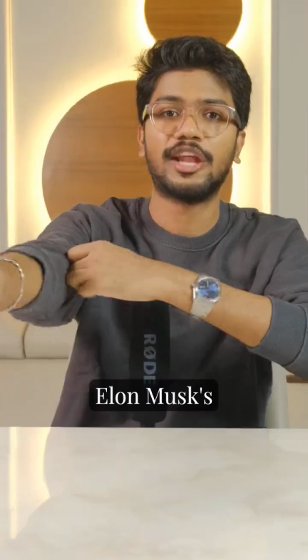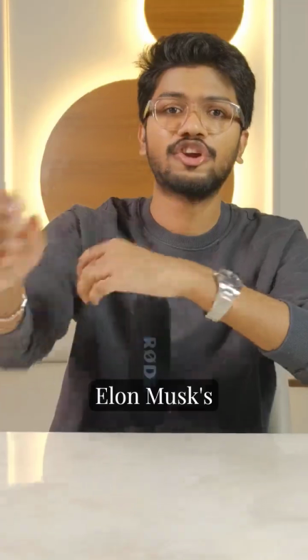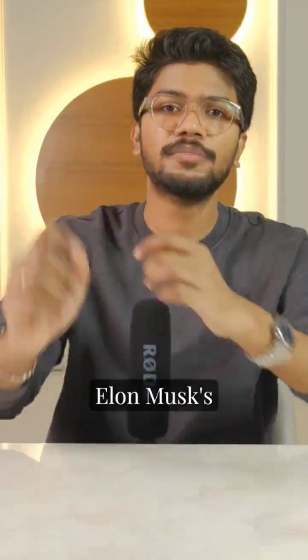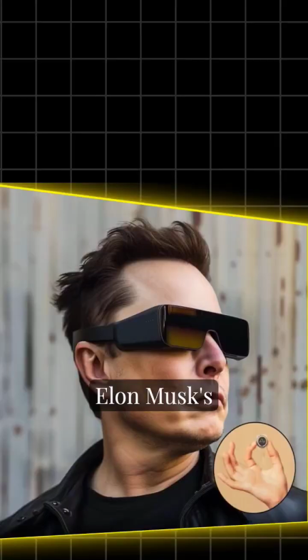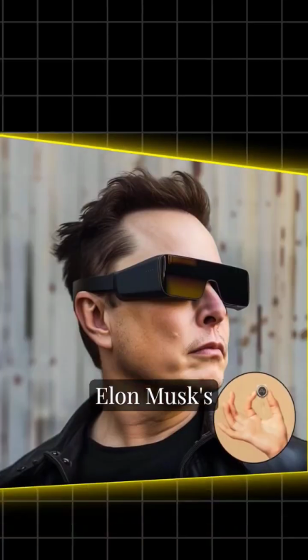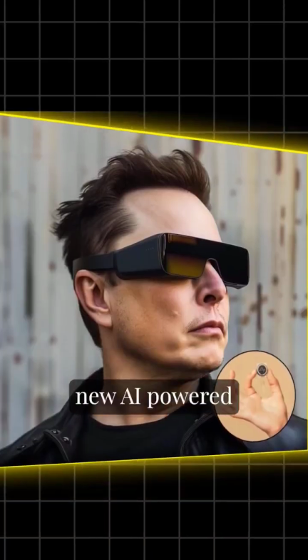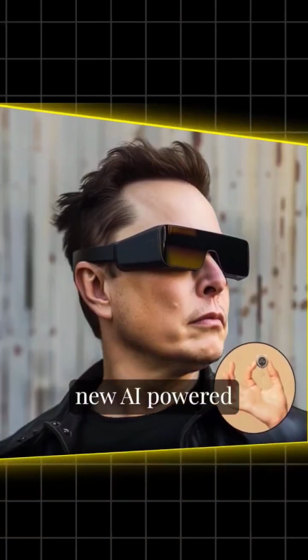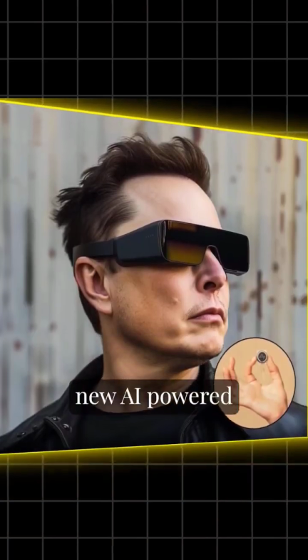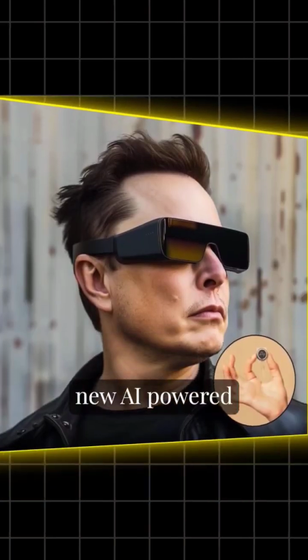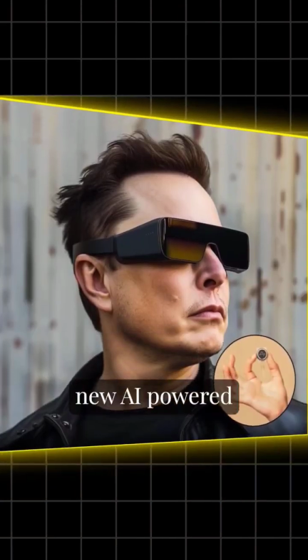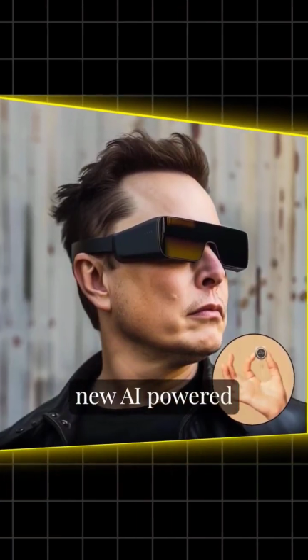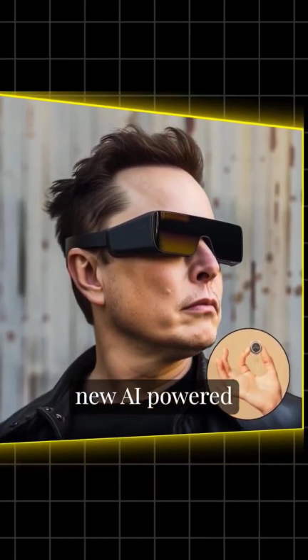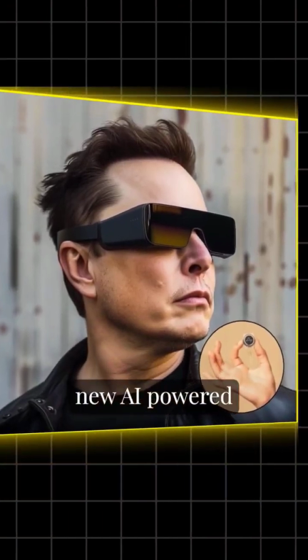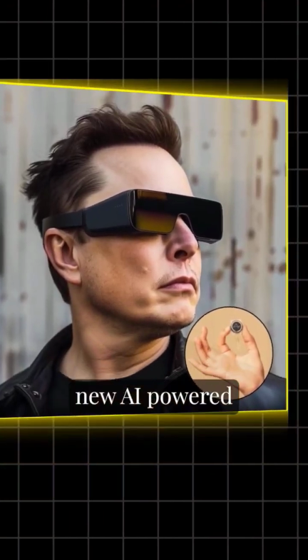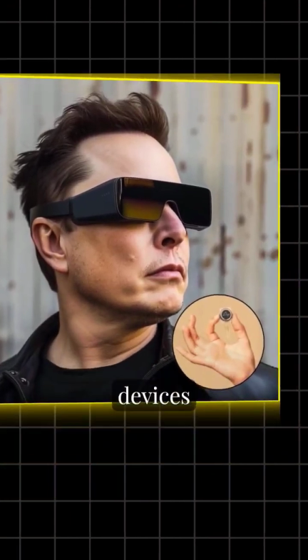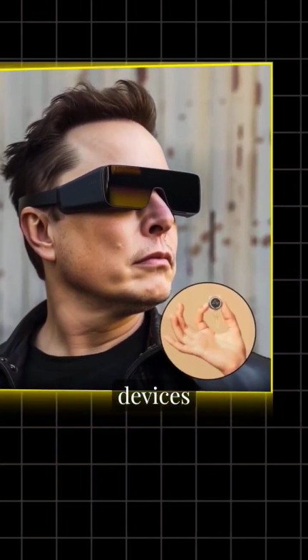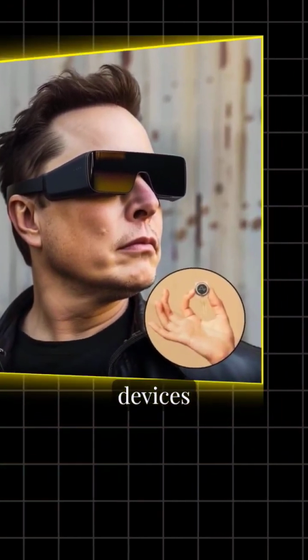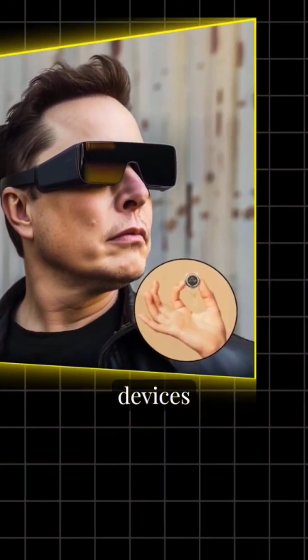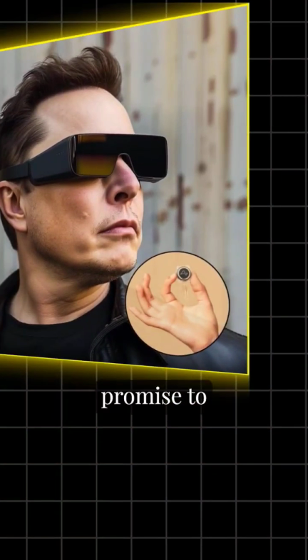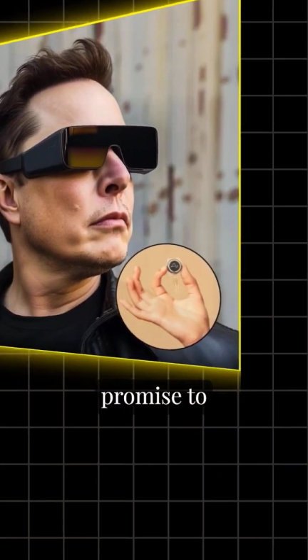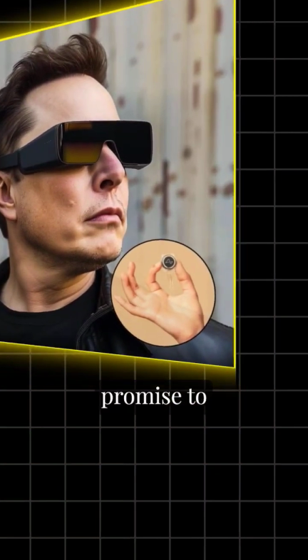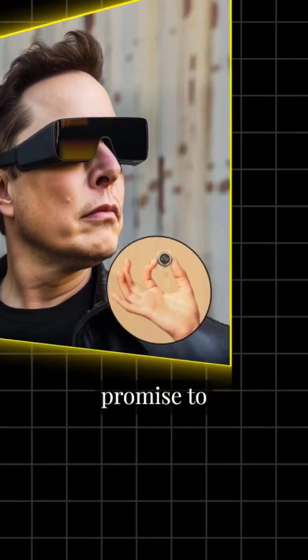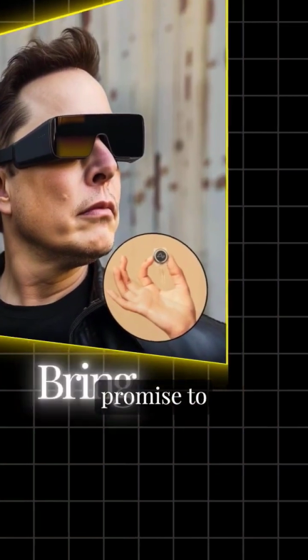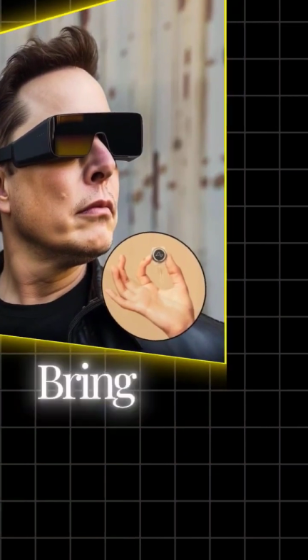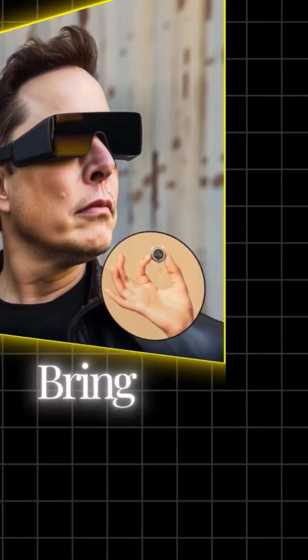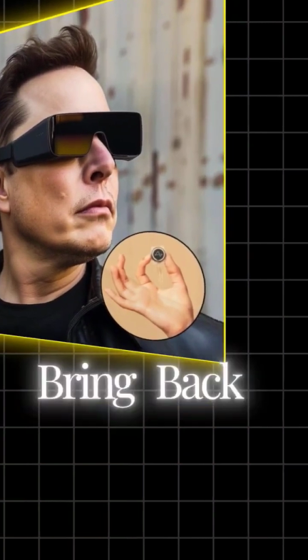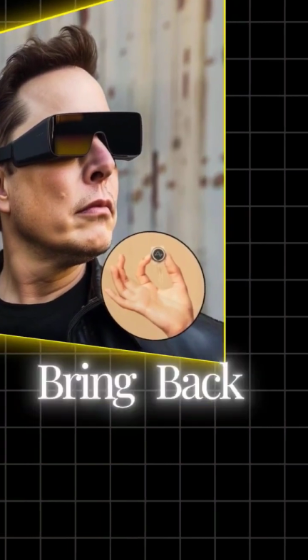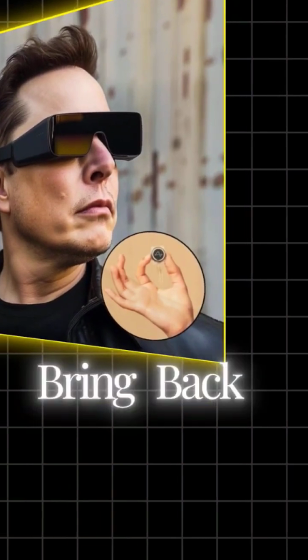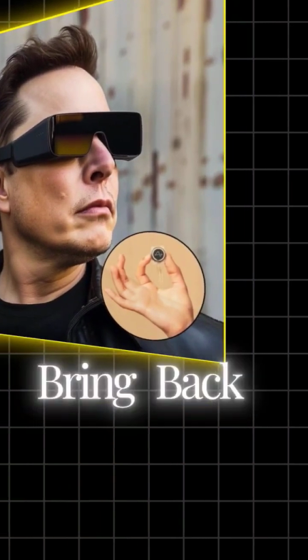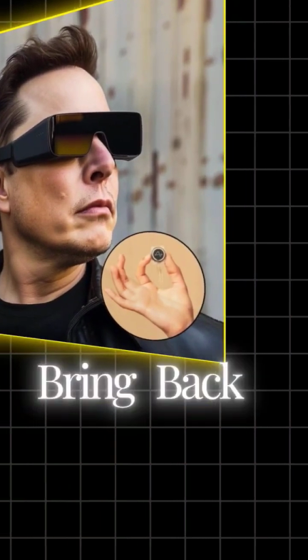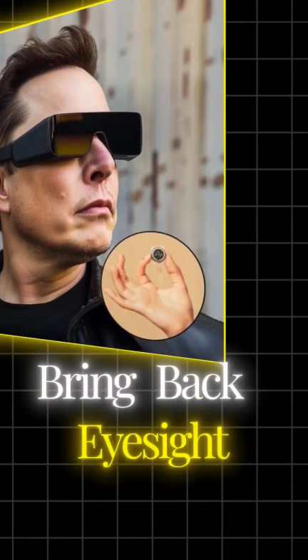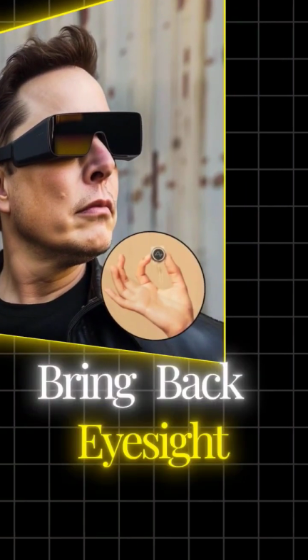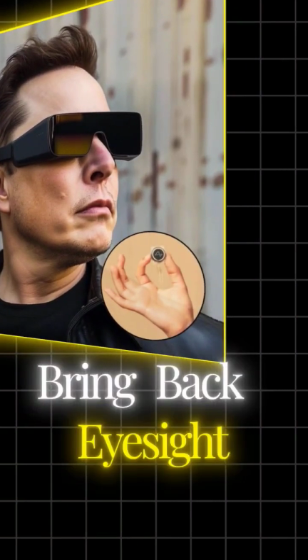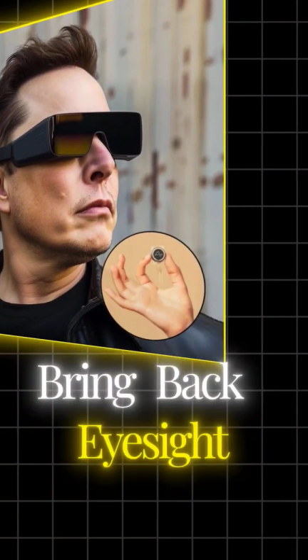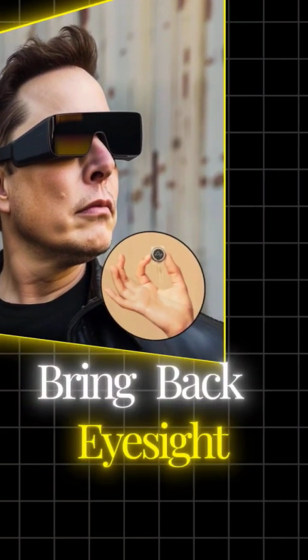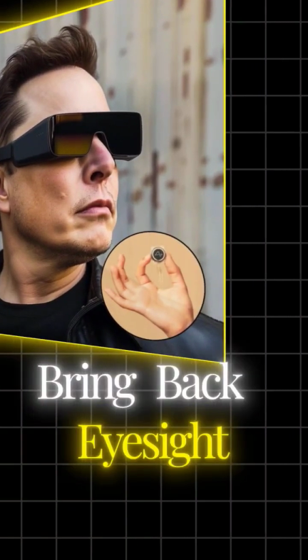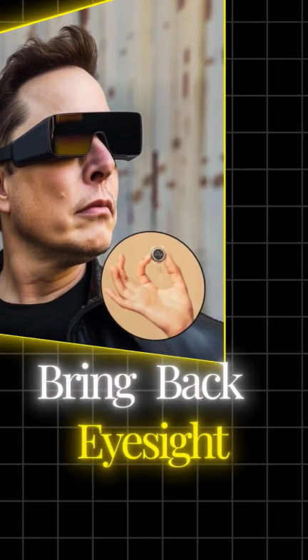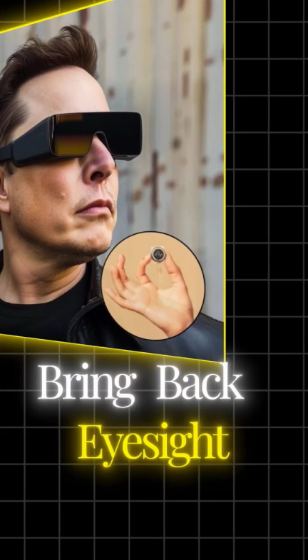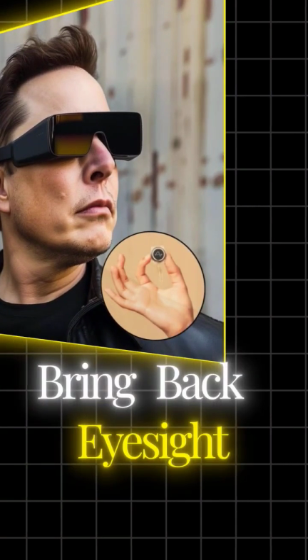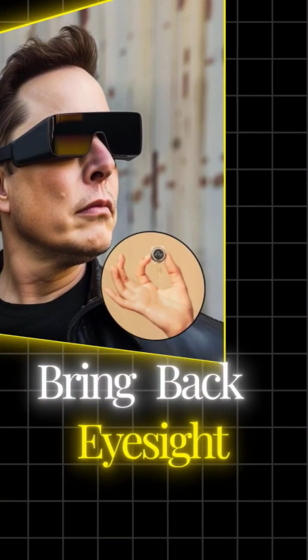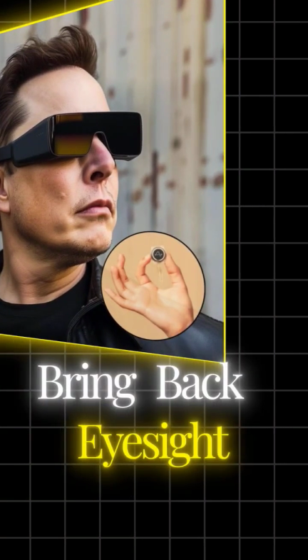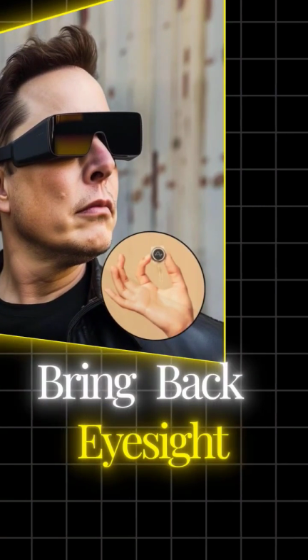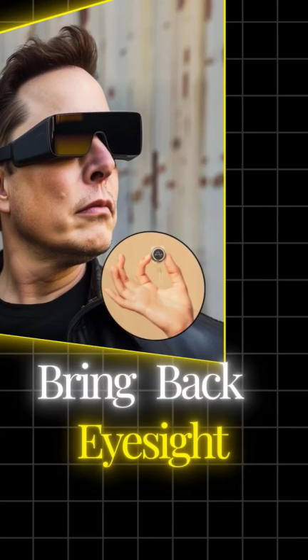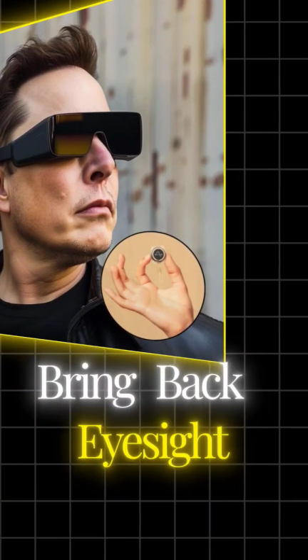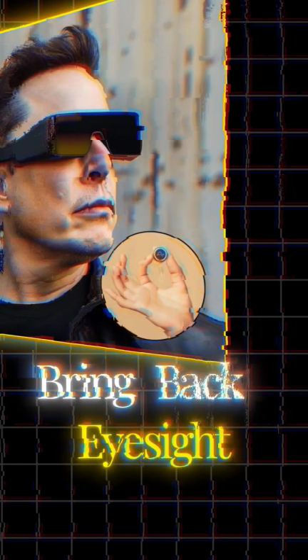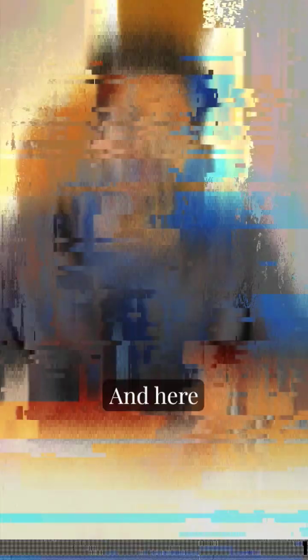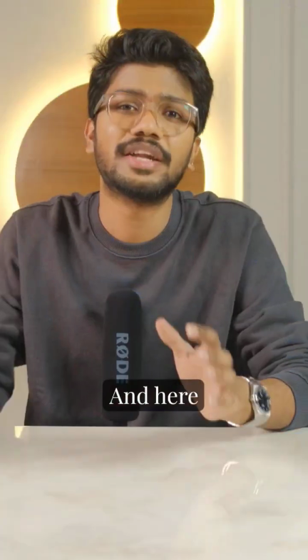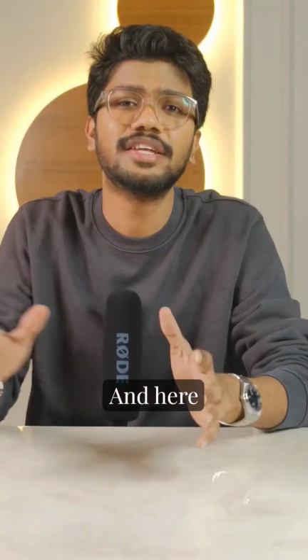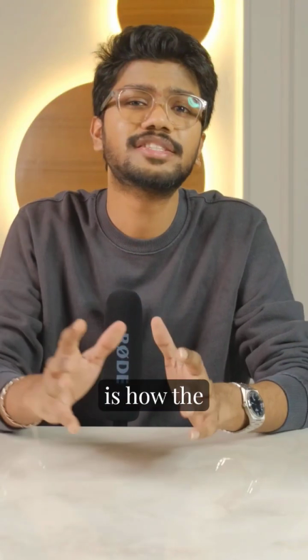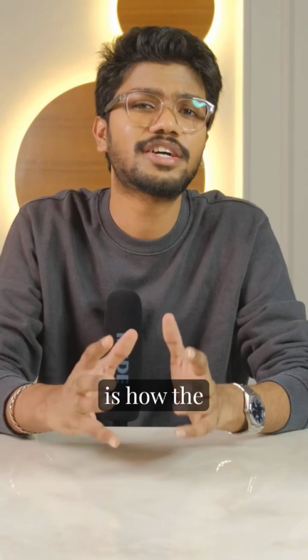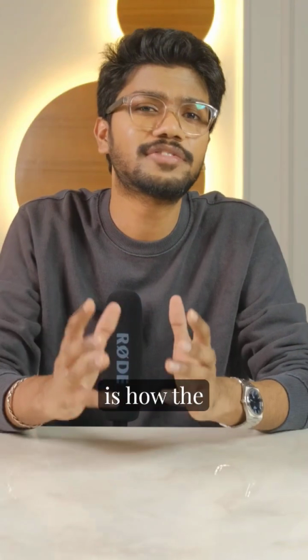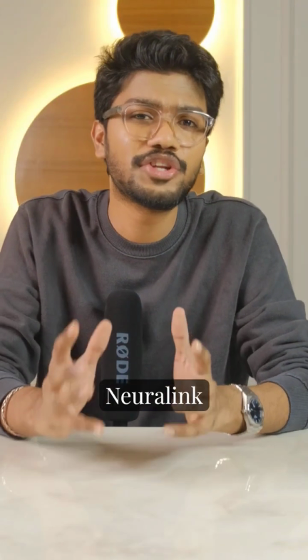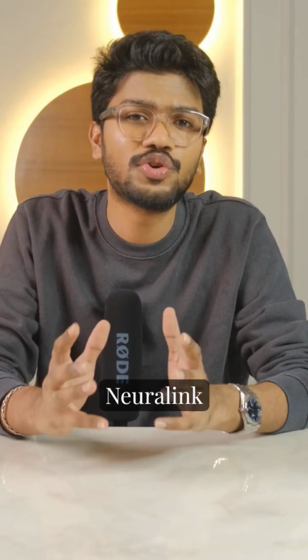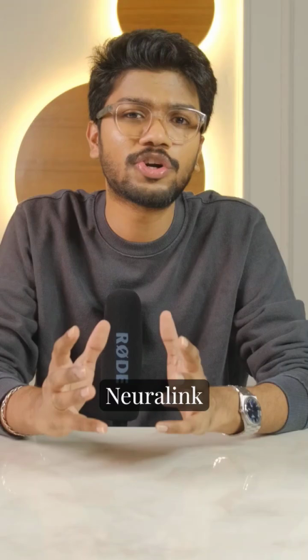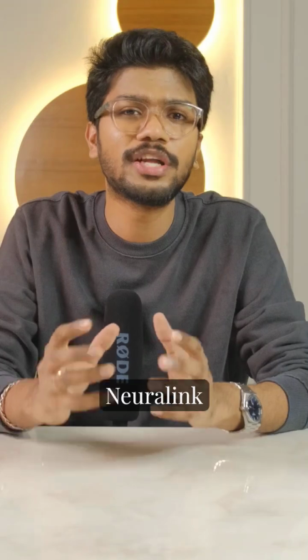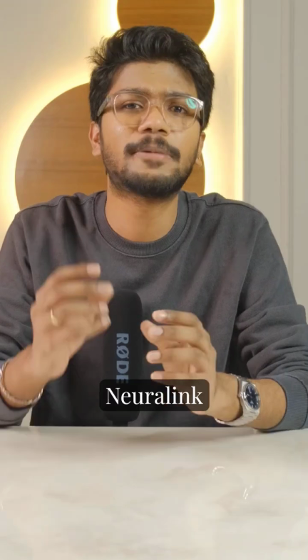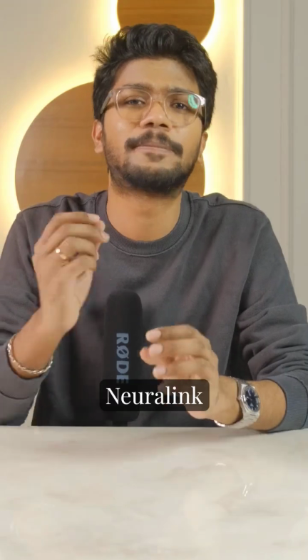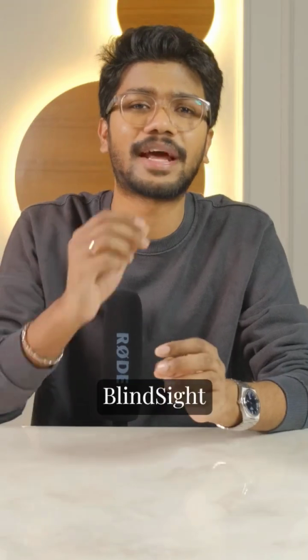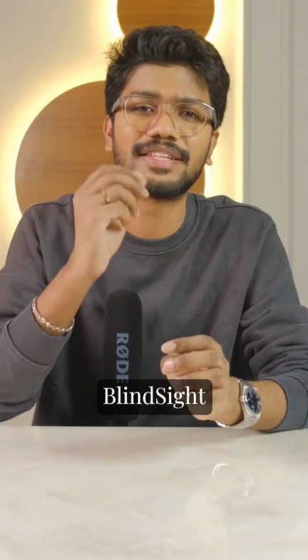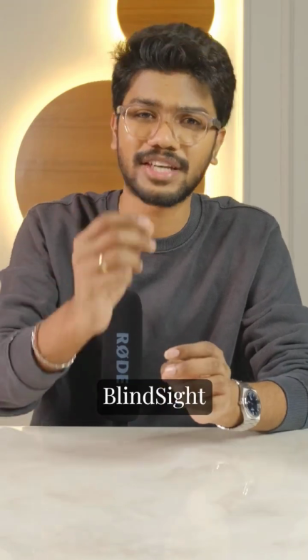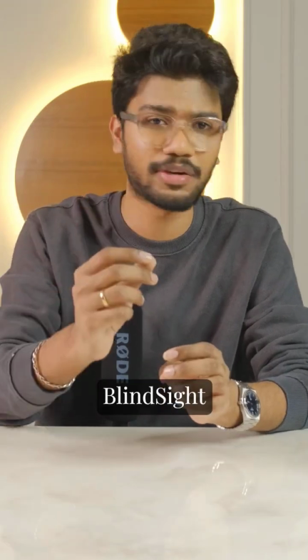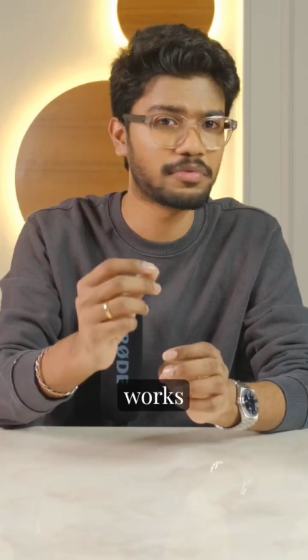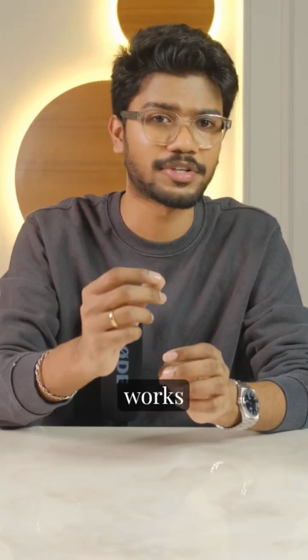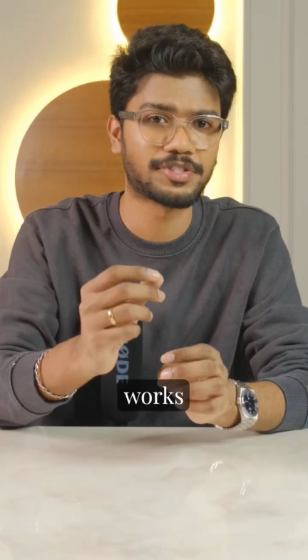Elon Musk's new AI-powered device promises to bring back eyesight to blind people, and here is how the Neuralink blindsight works.